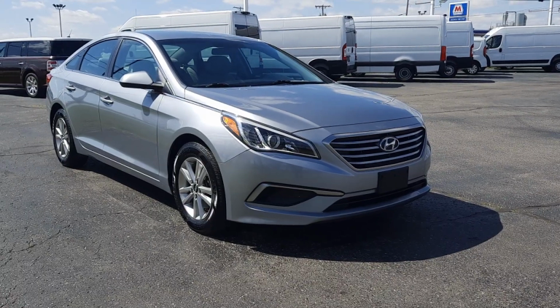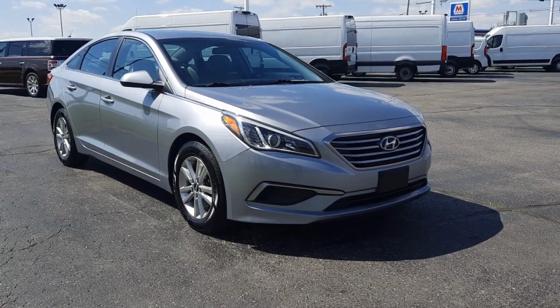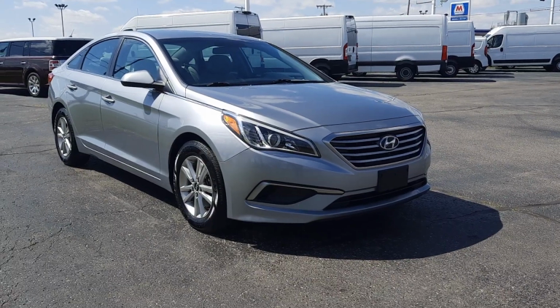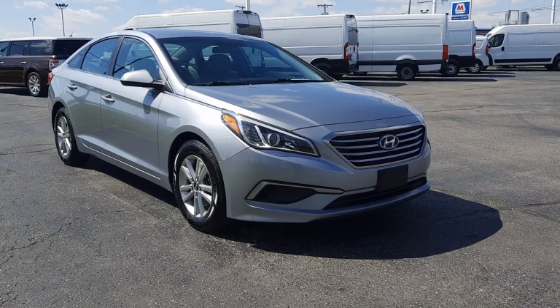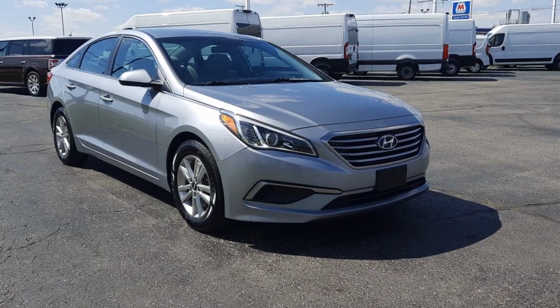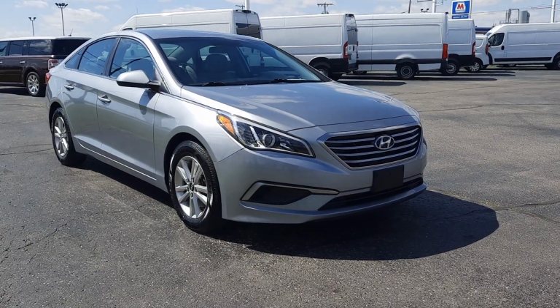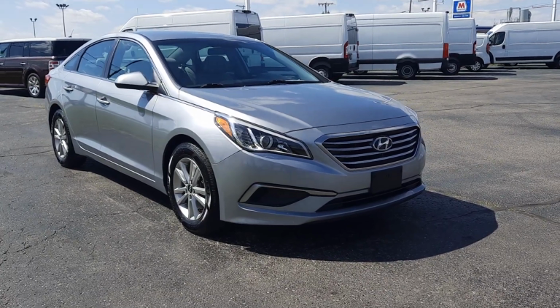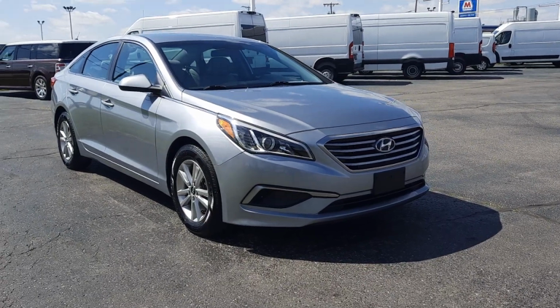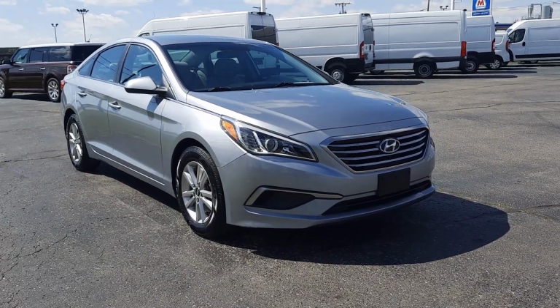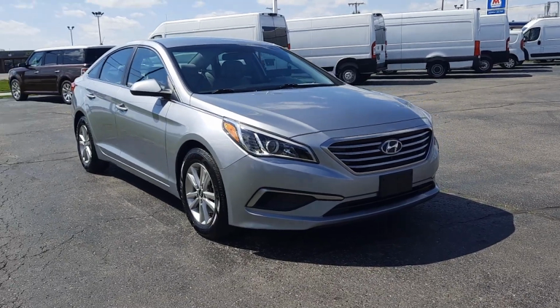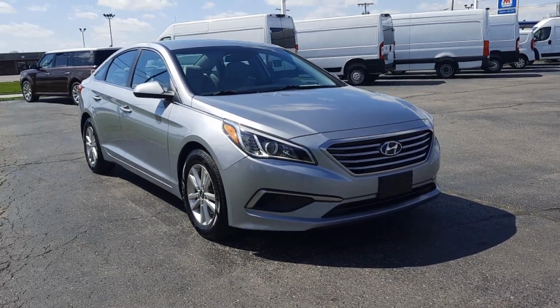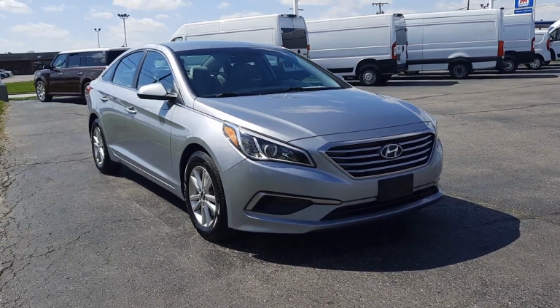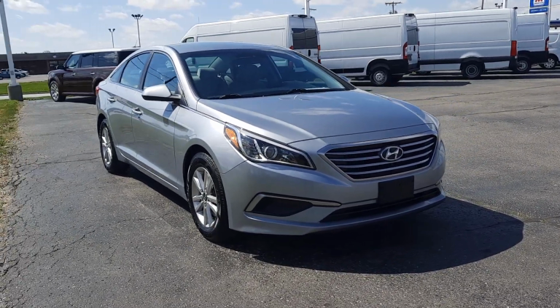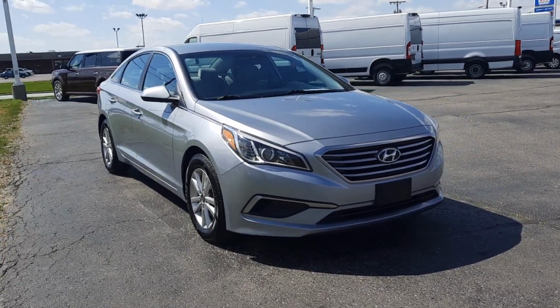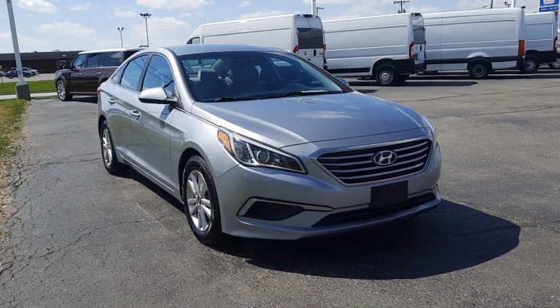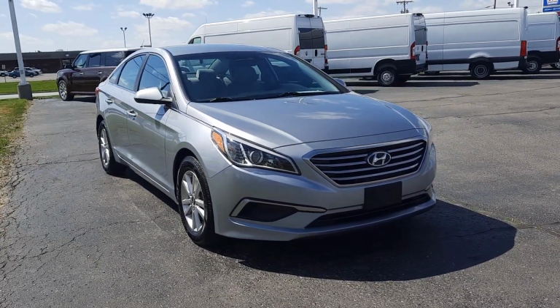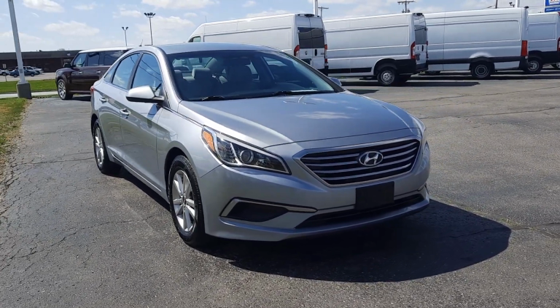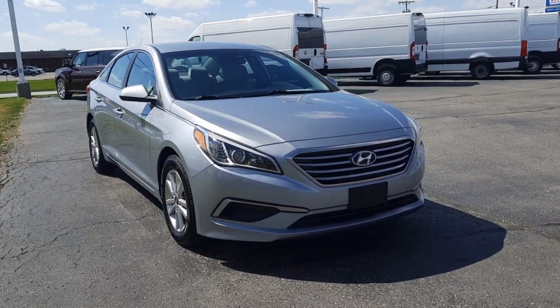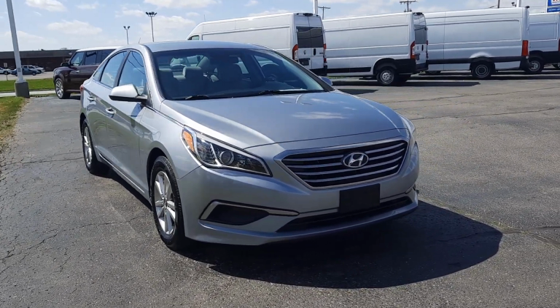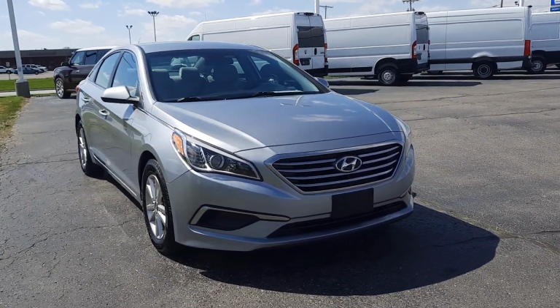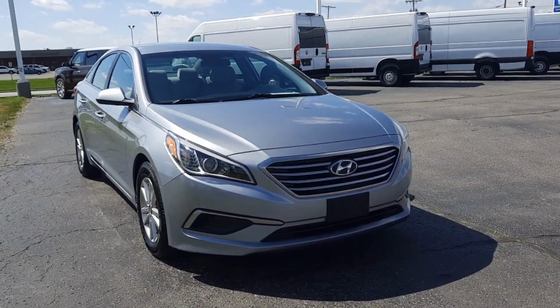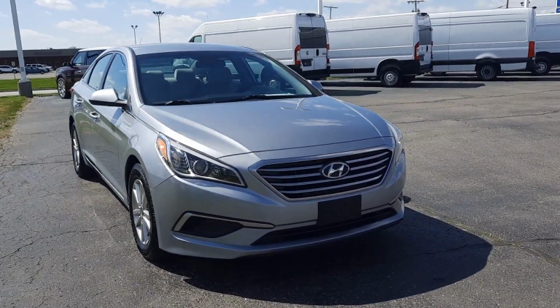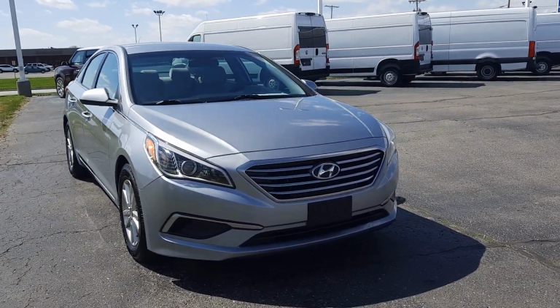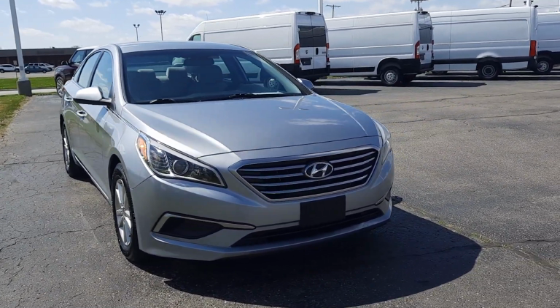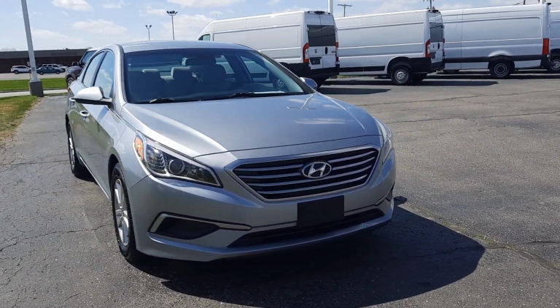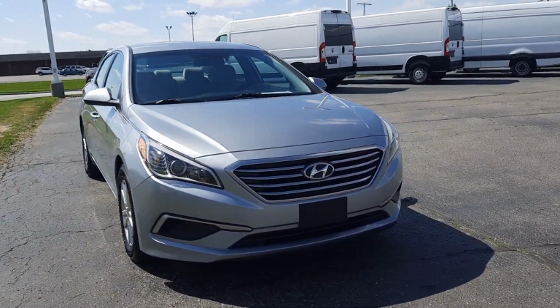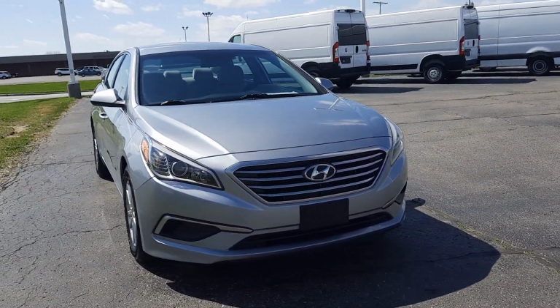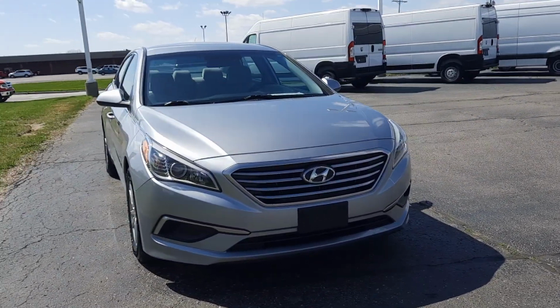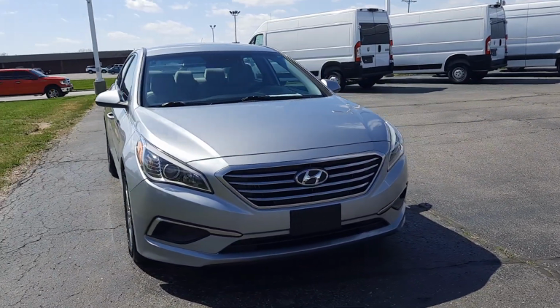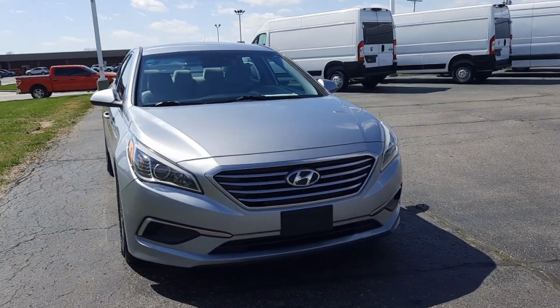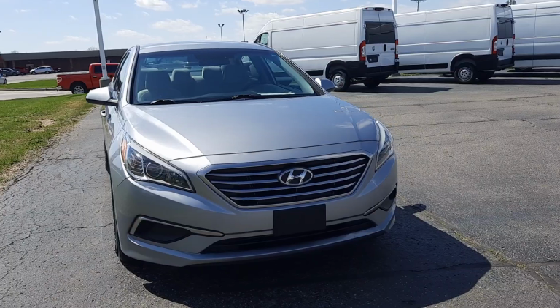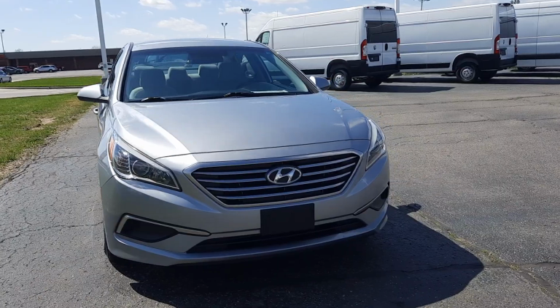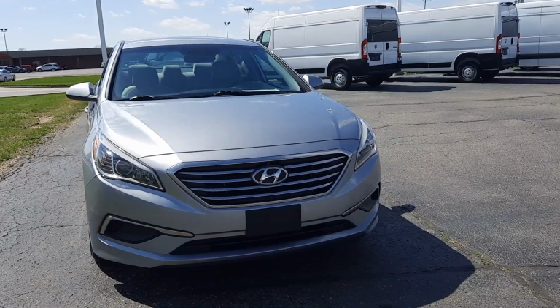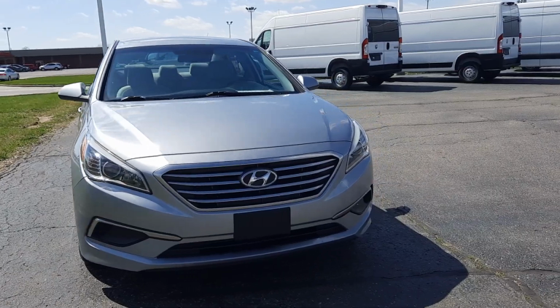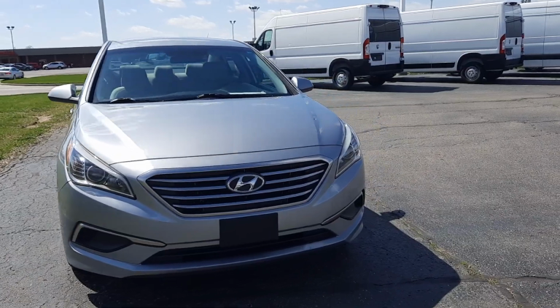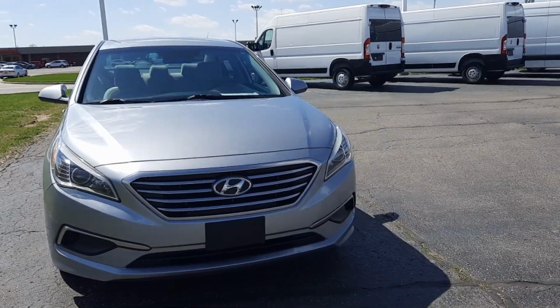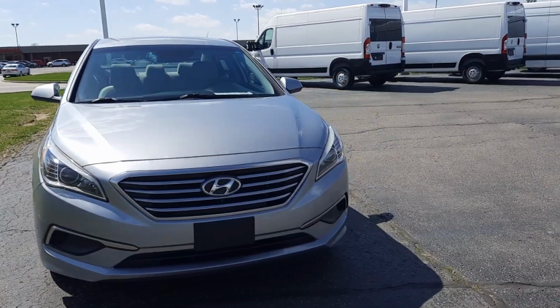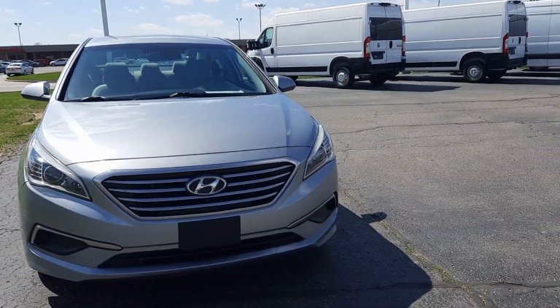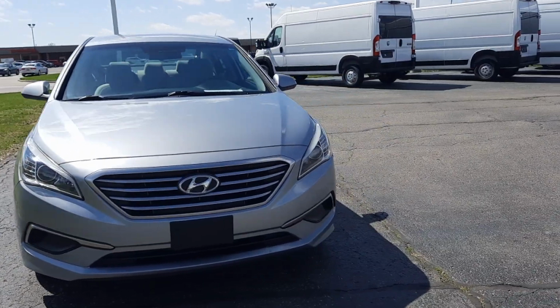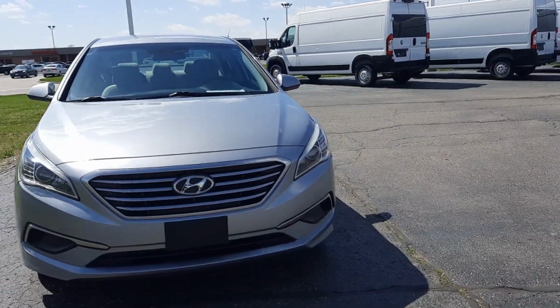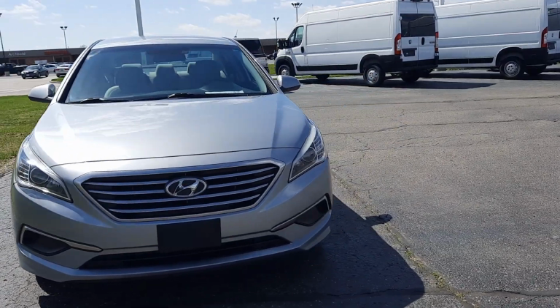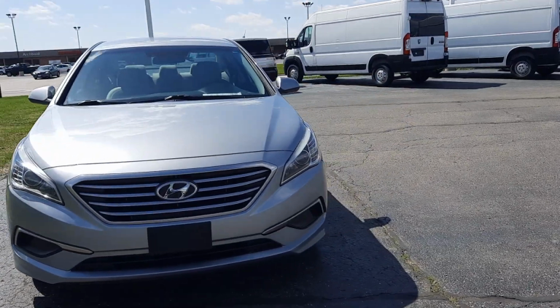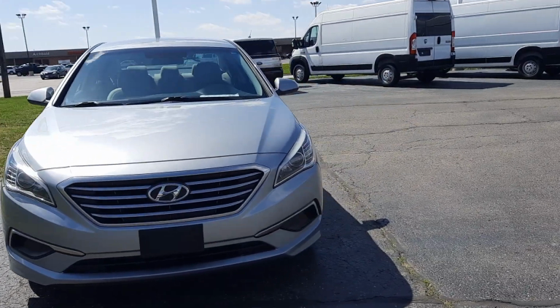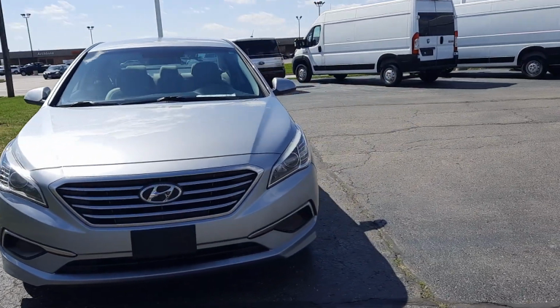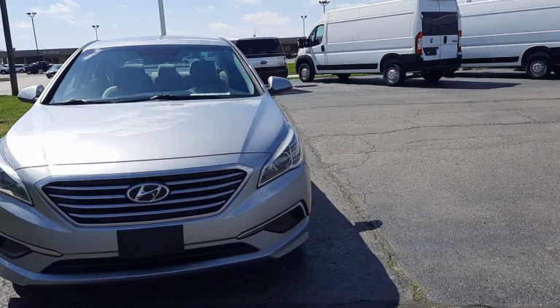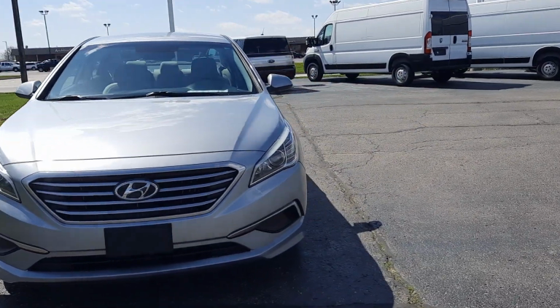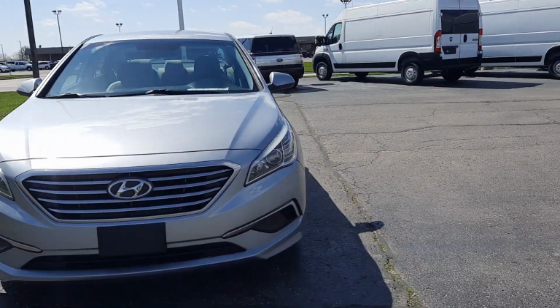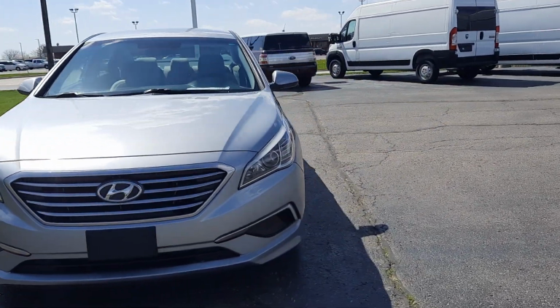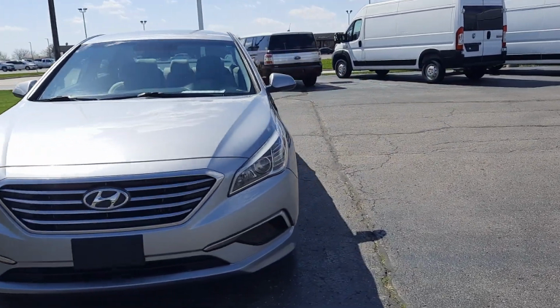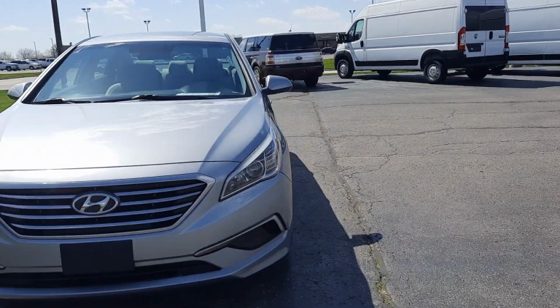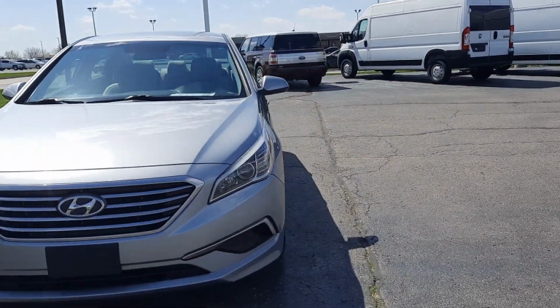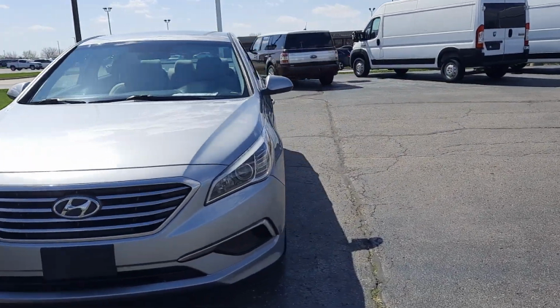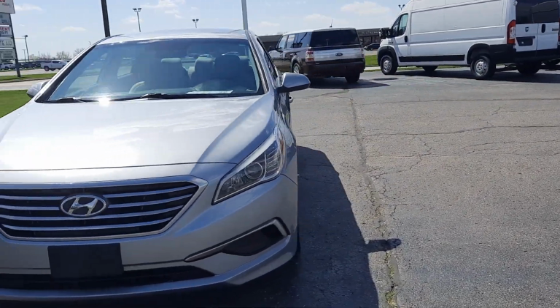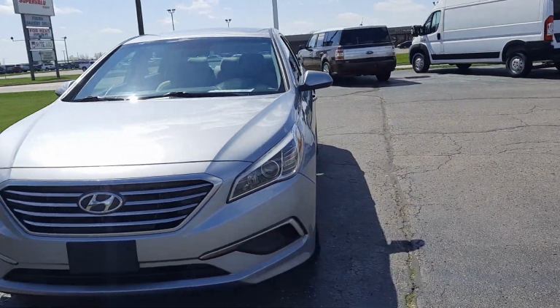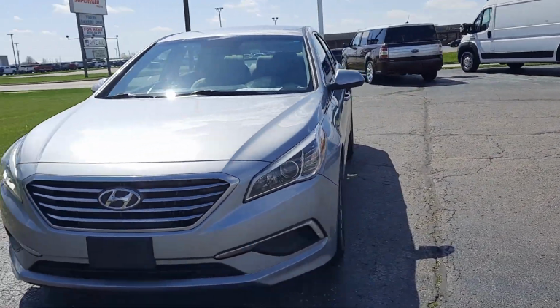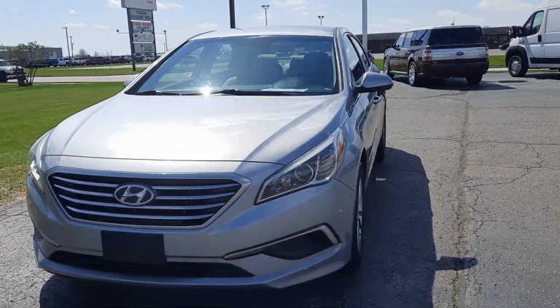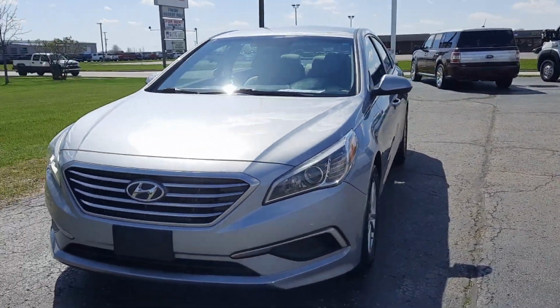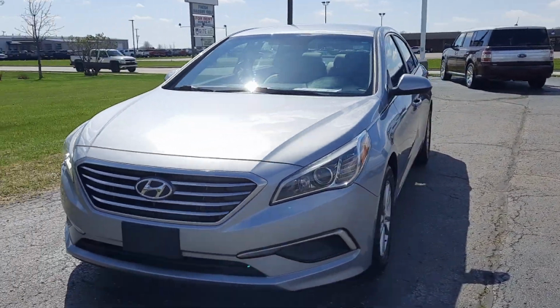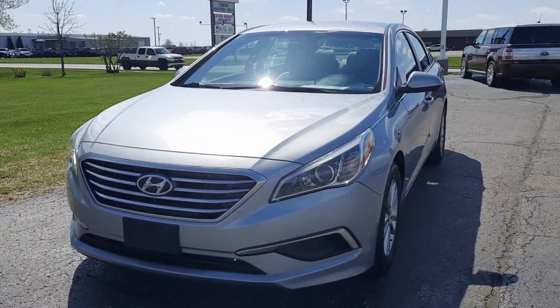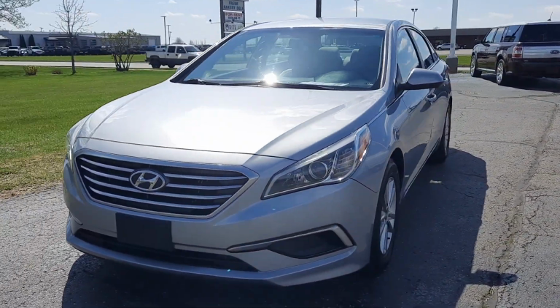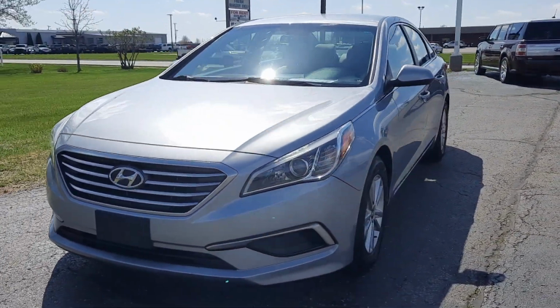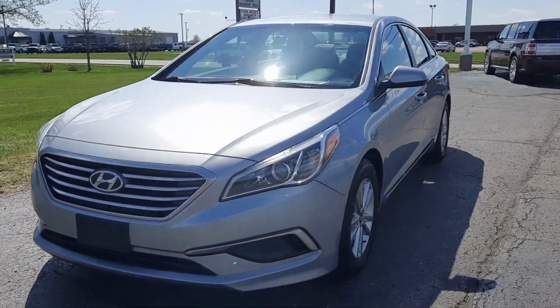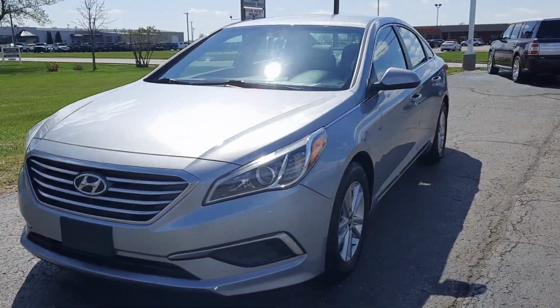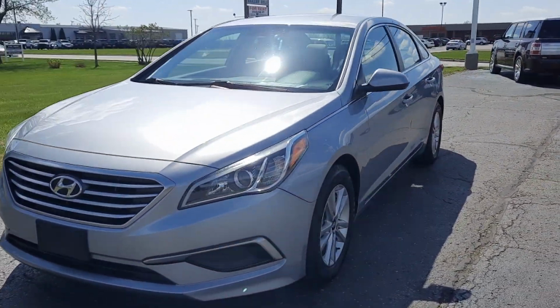Angel here with Terry Hendricks Ford, going to take you on a quick walk around of this 2017 Hyundai Sonata base.